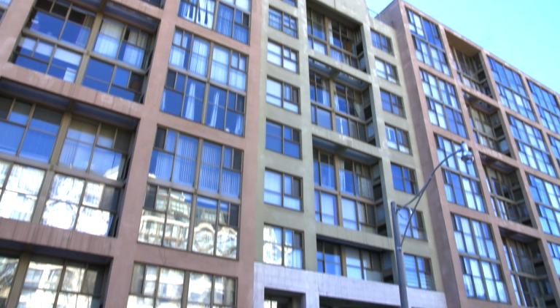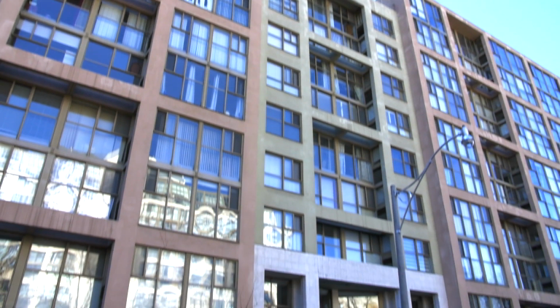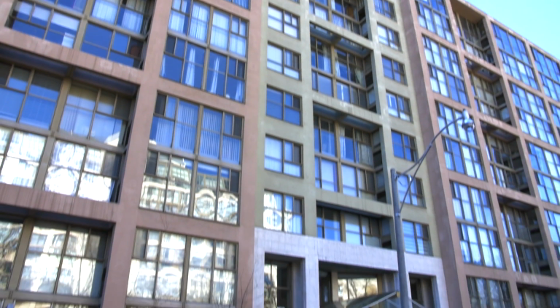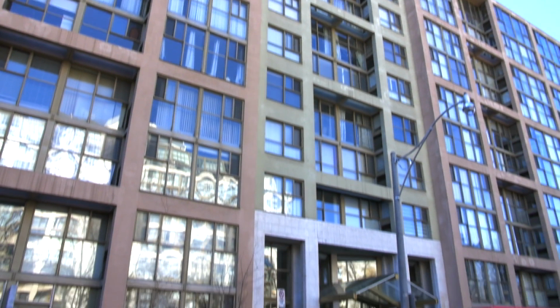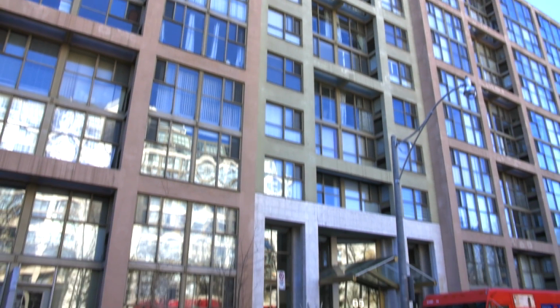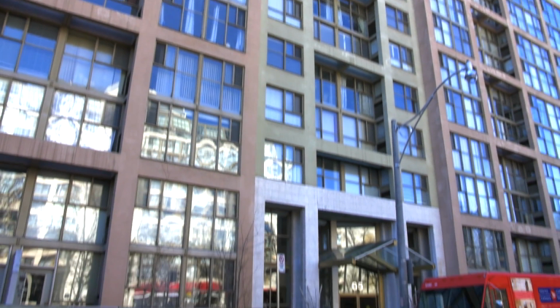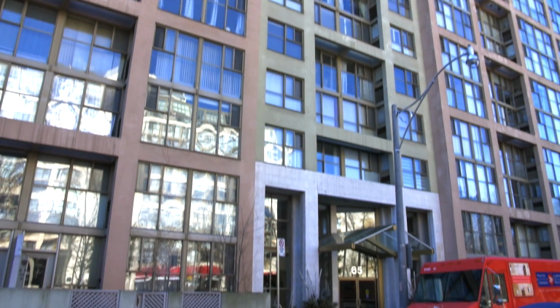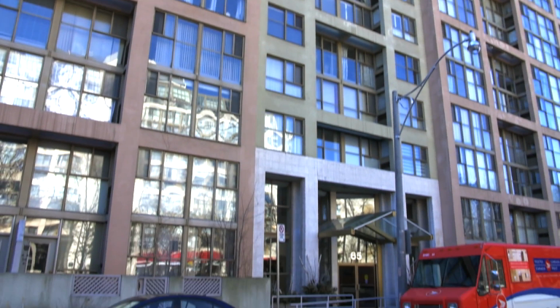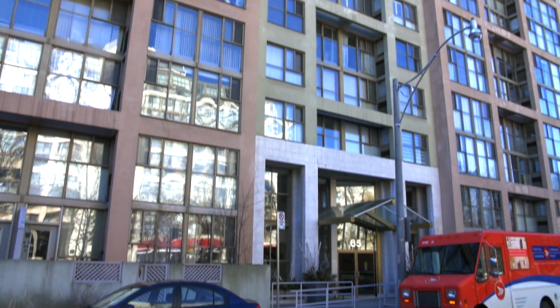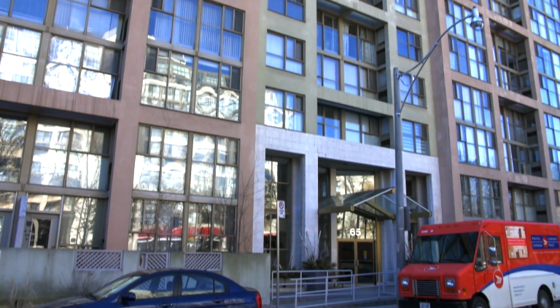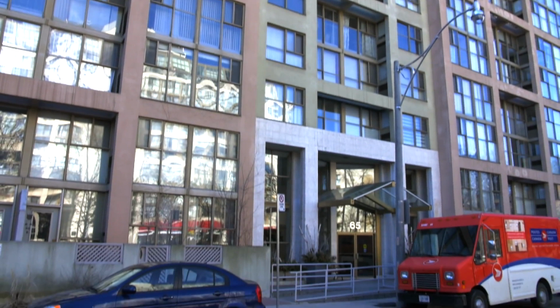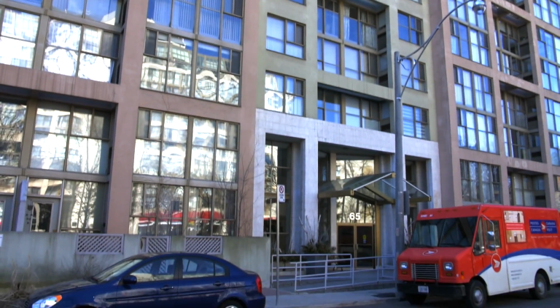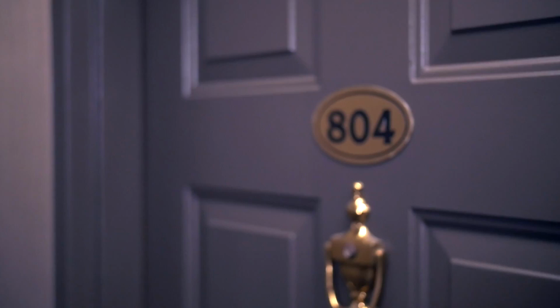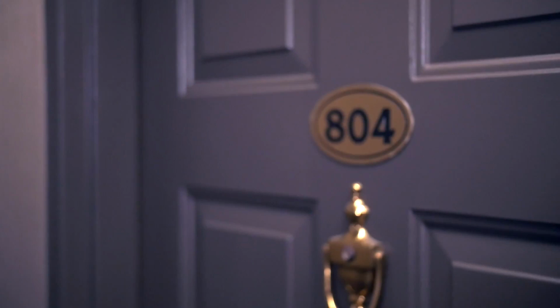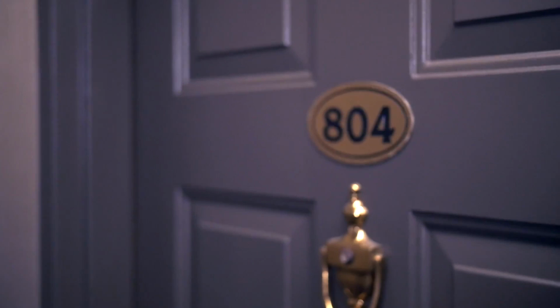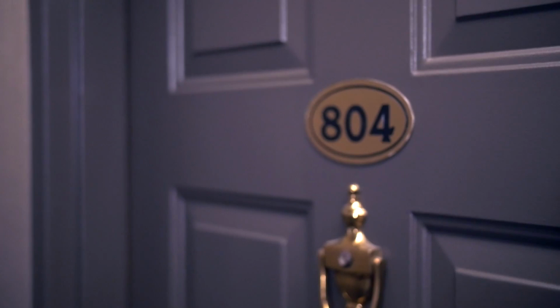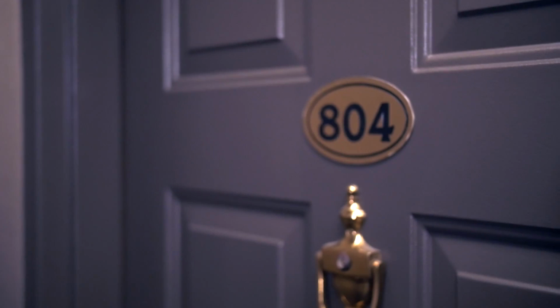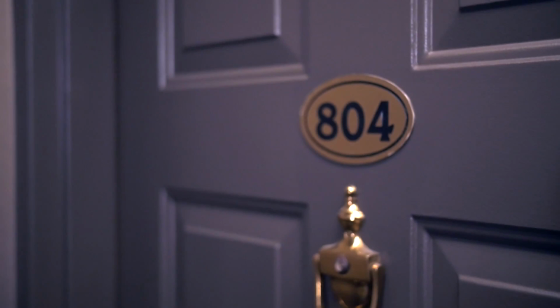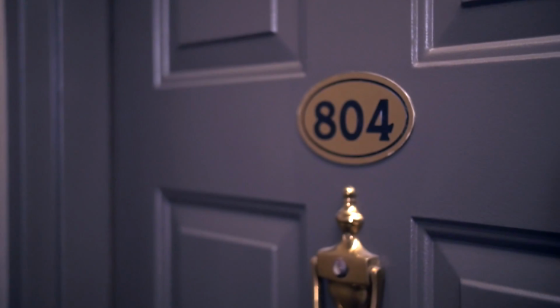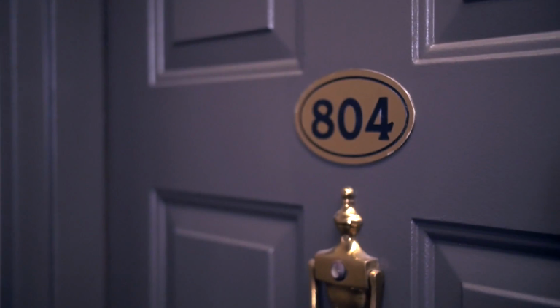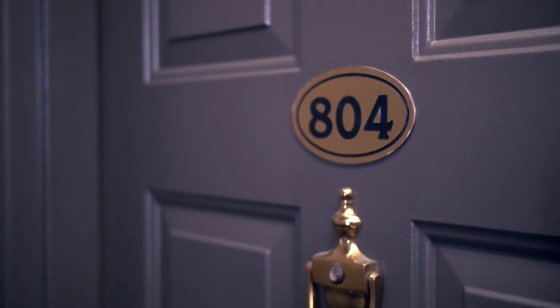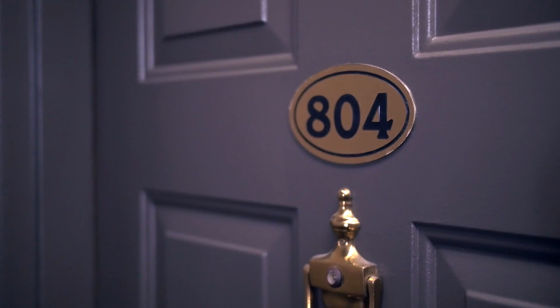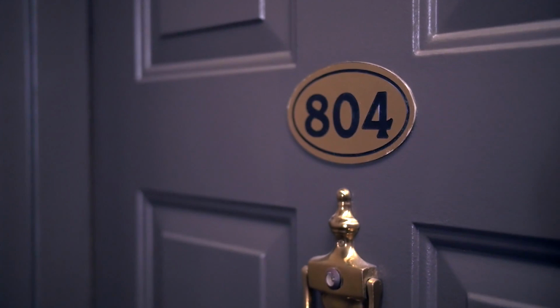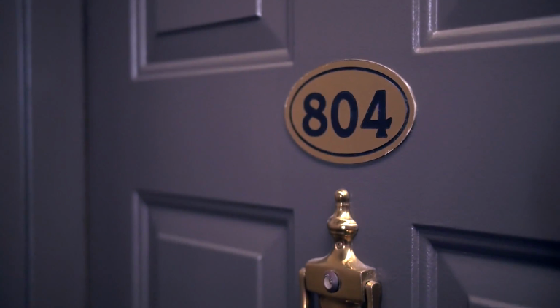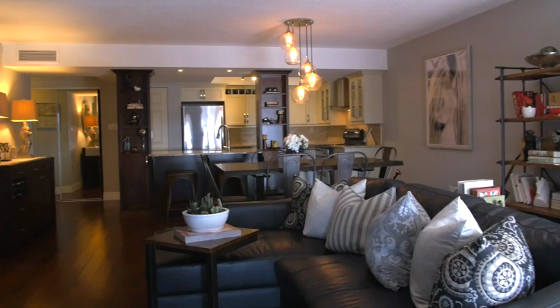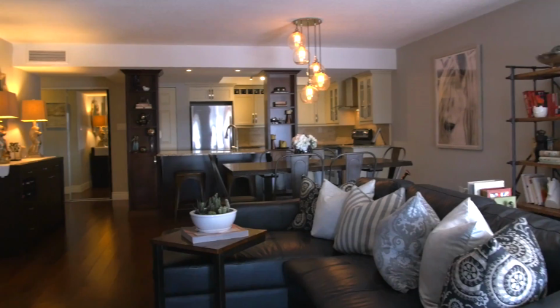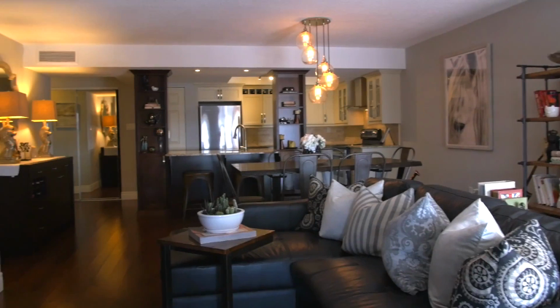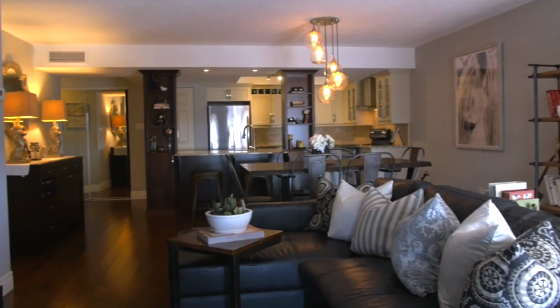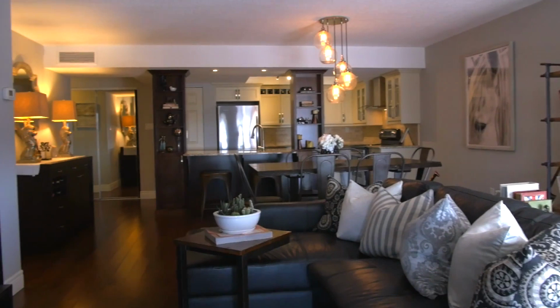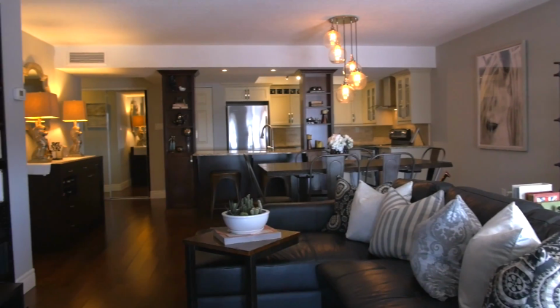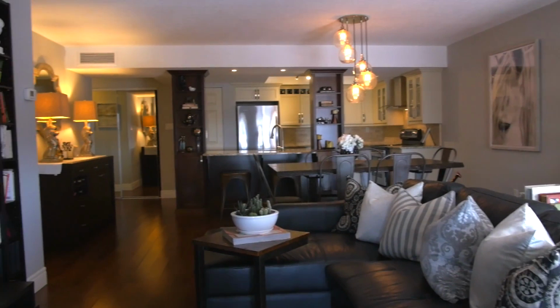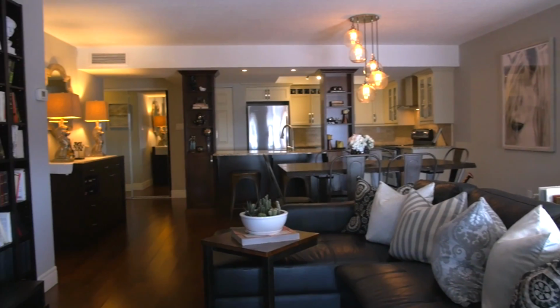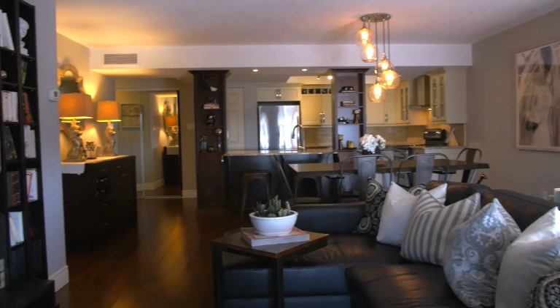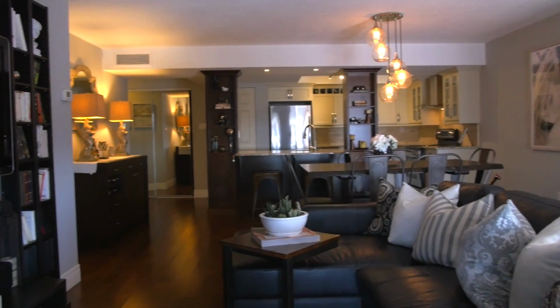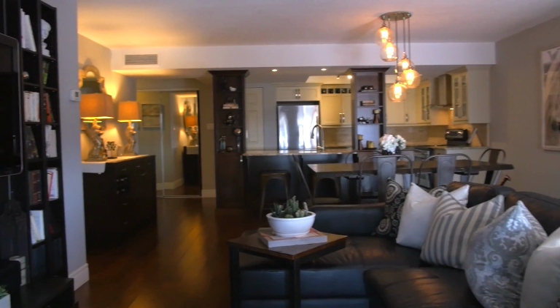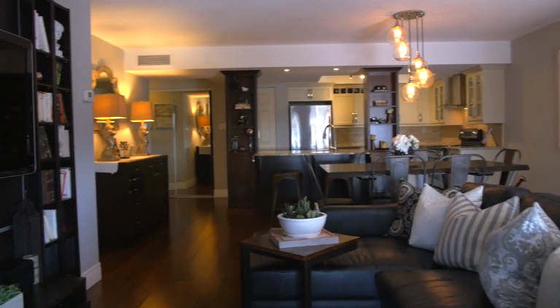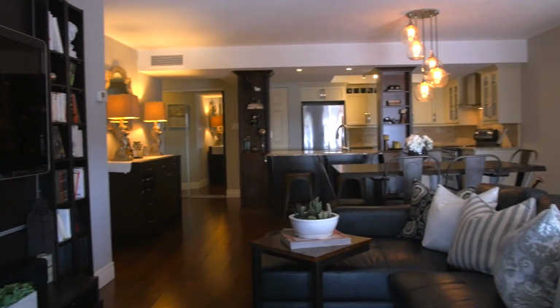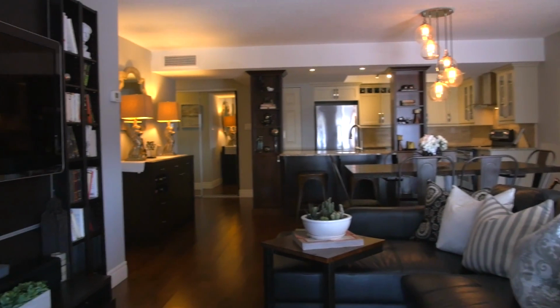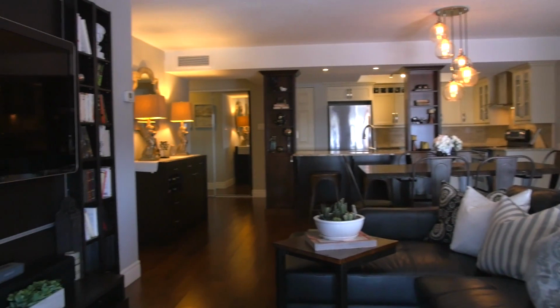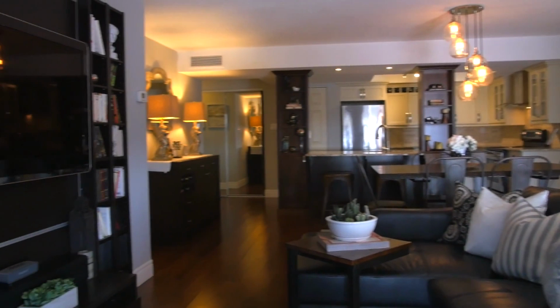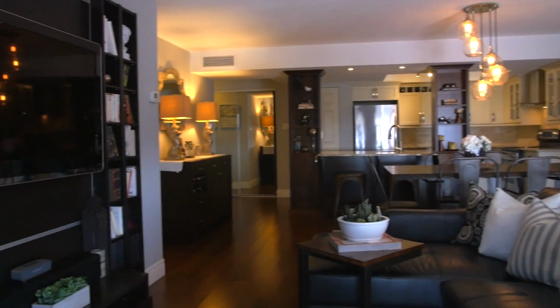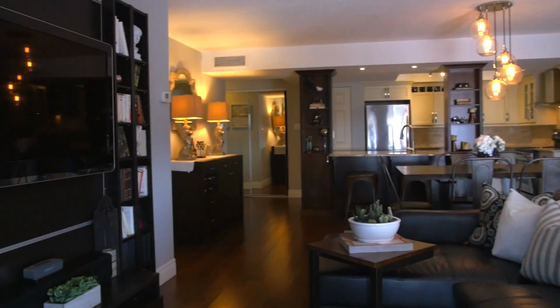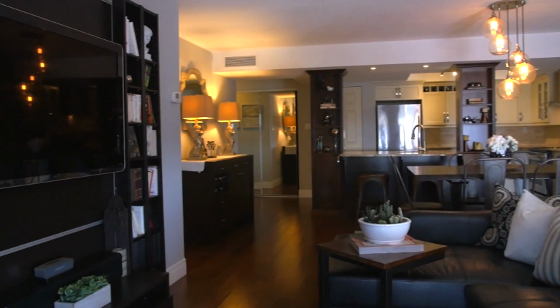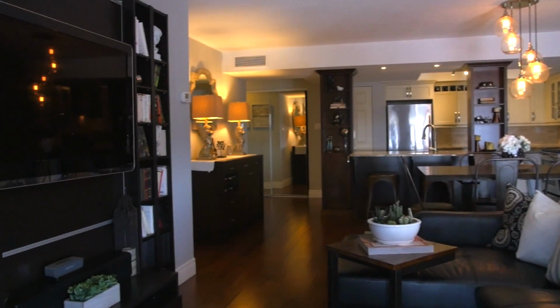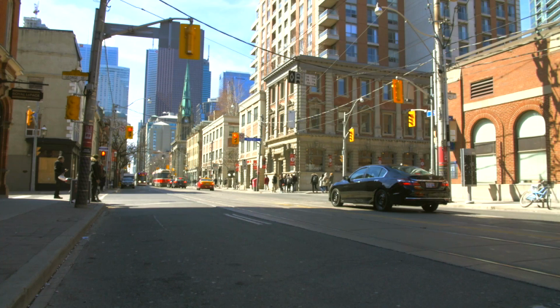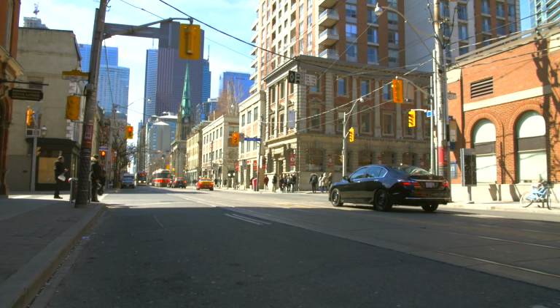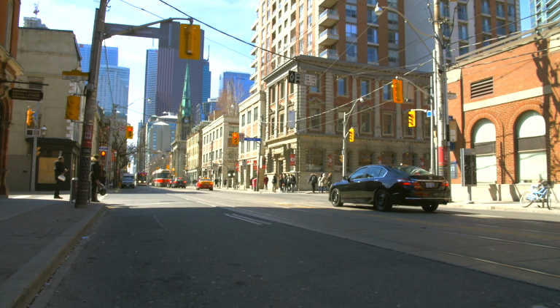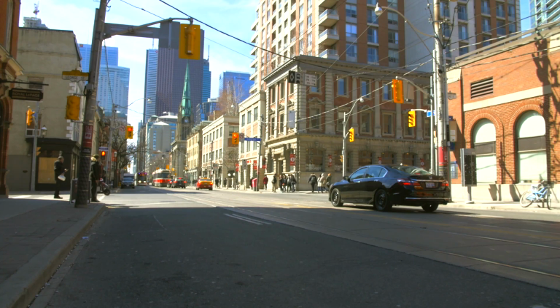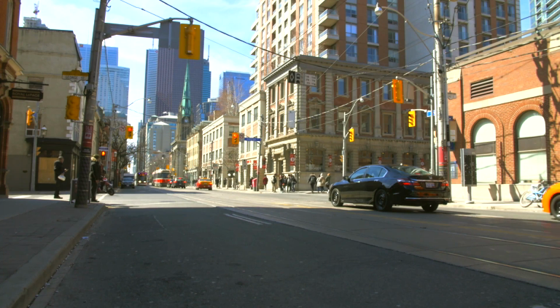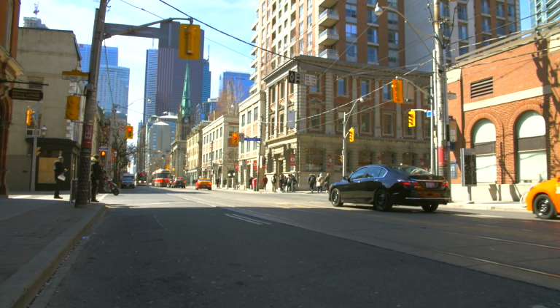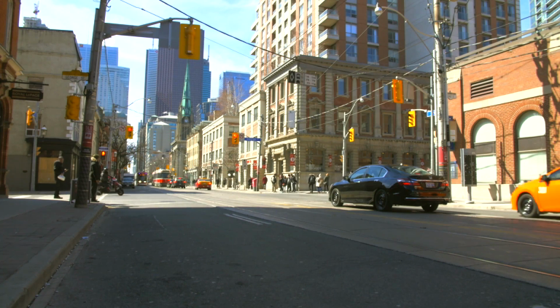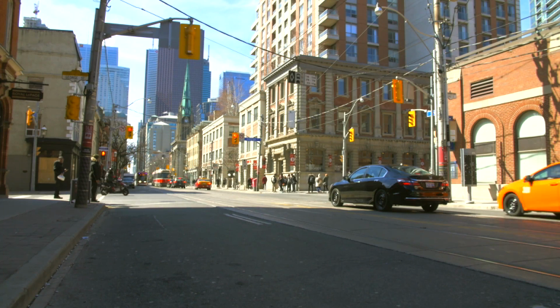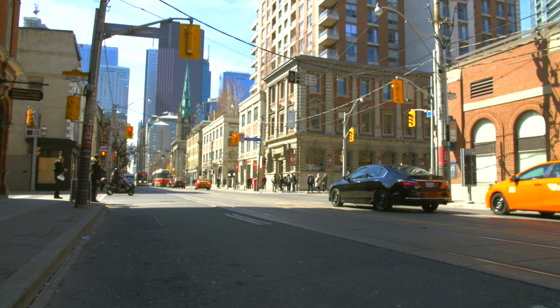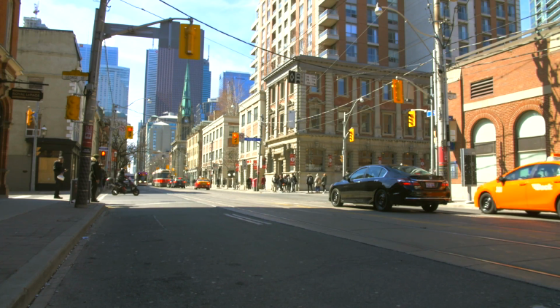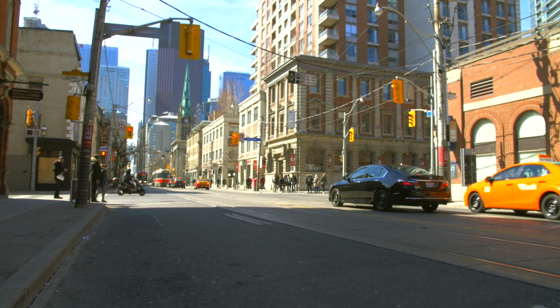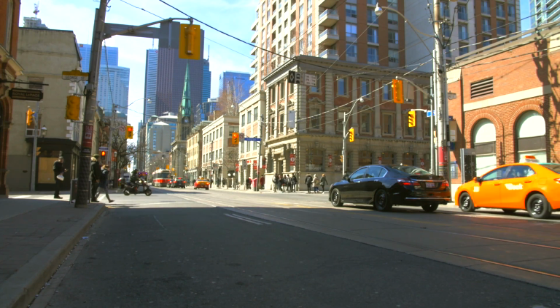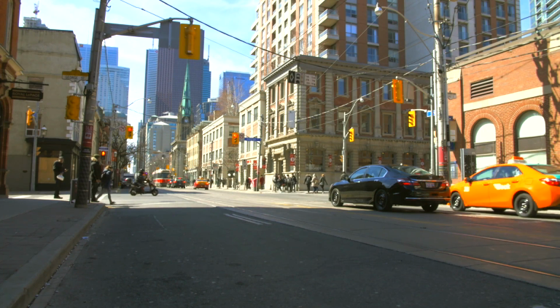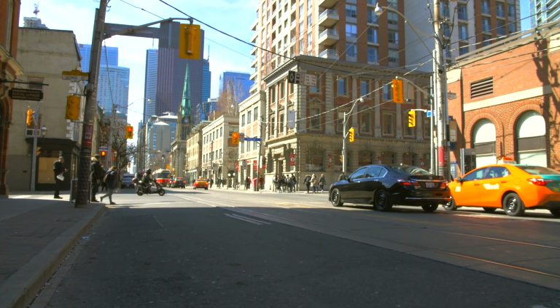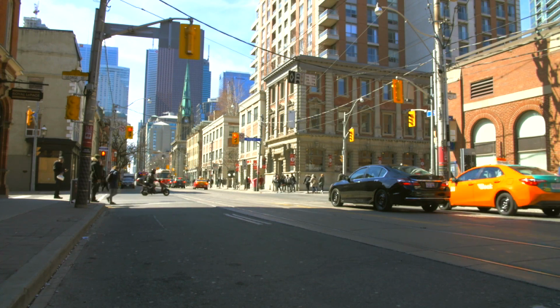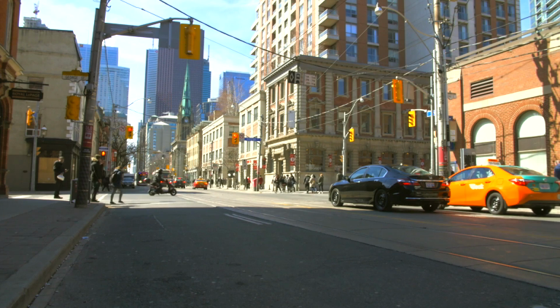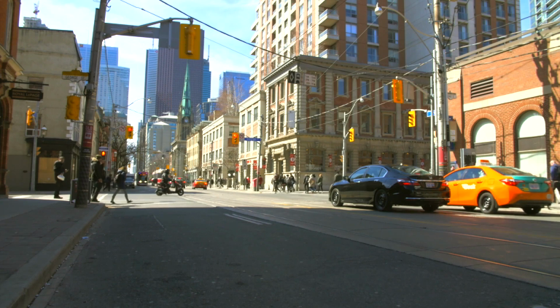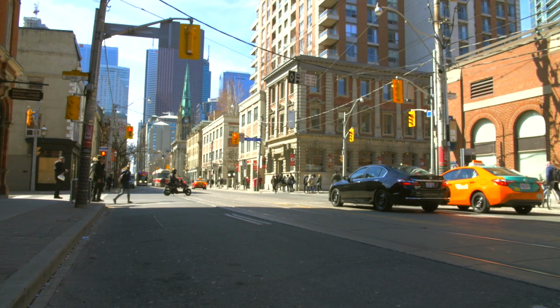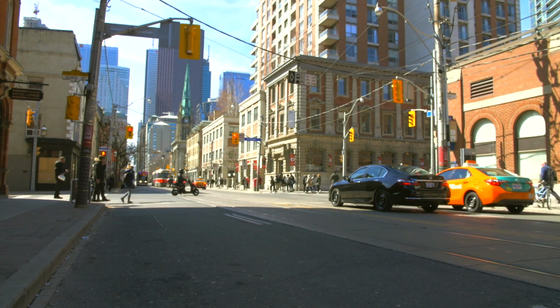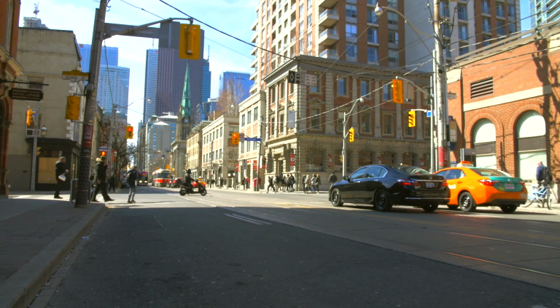Unit 804 at St. Lawrence-on-the-Park: a quiet retreat in the centre of Toronto. What's old is new again.